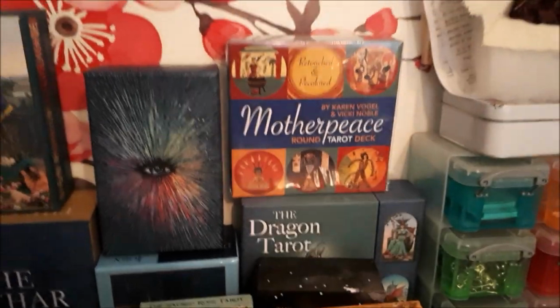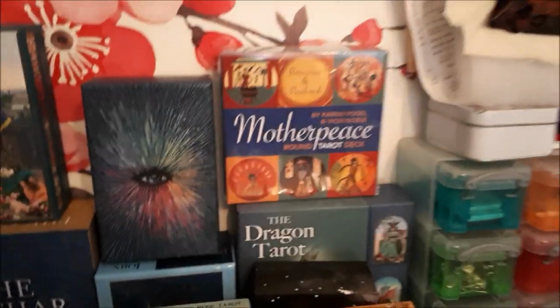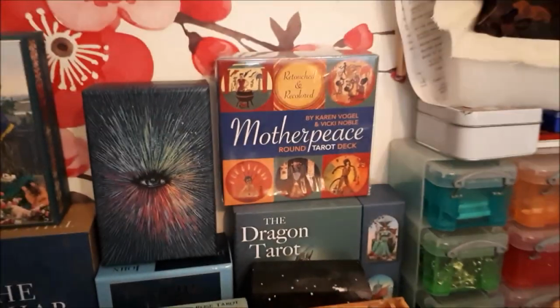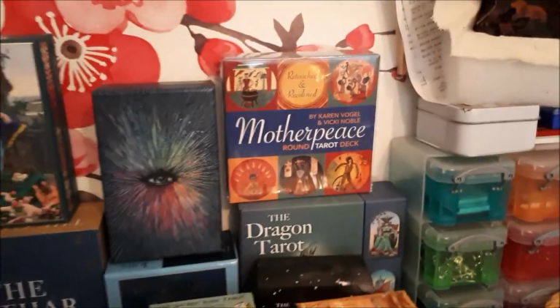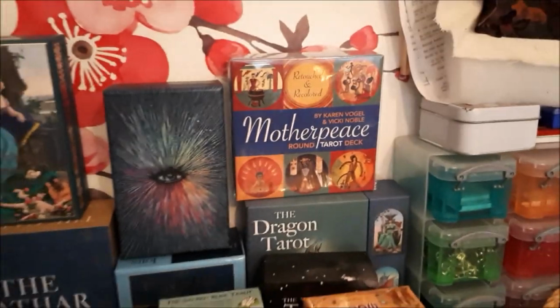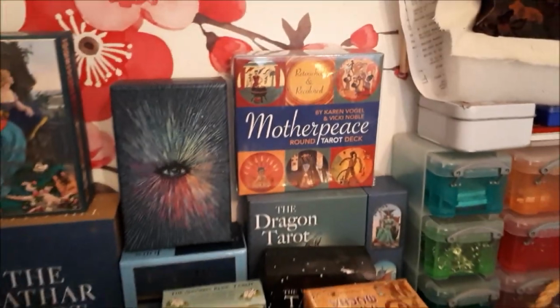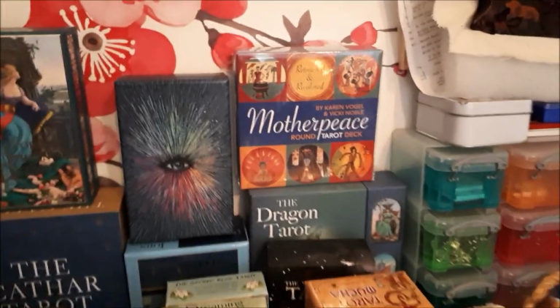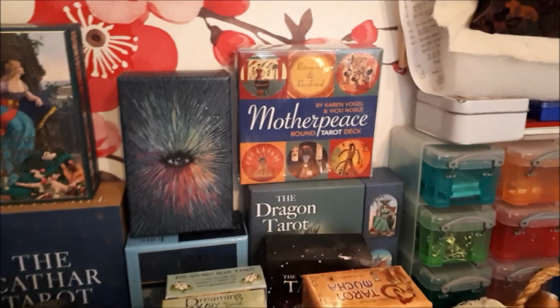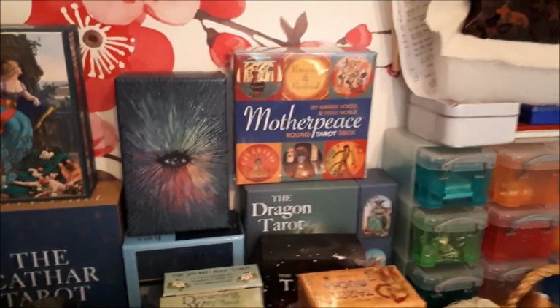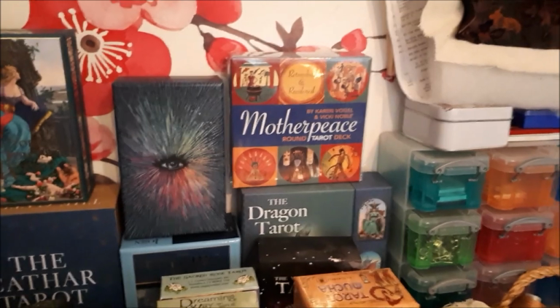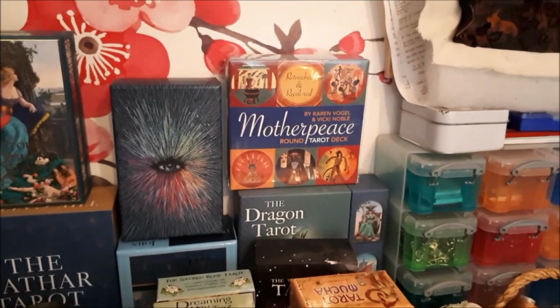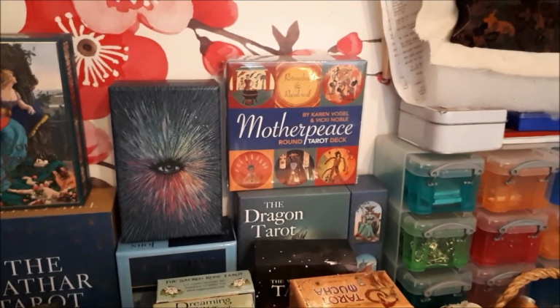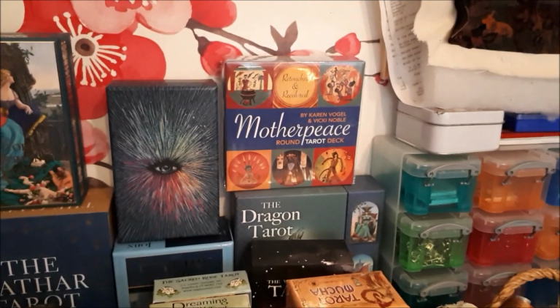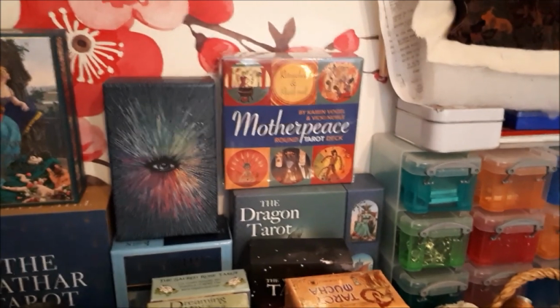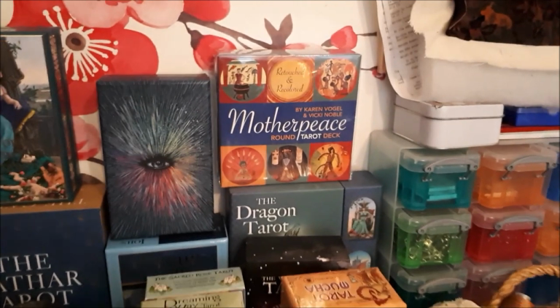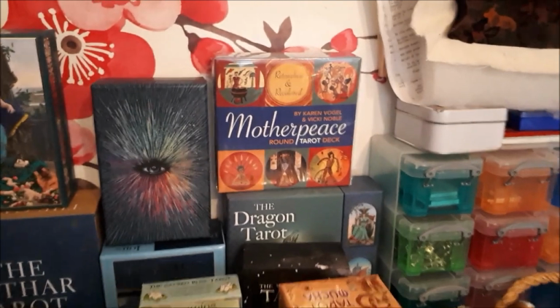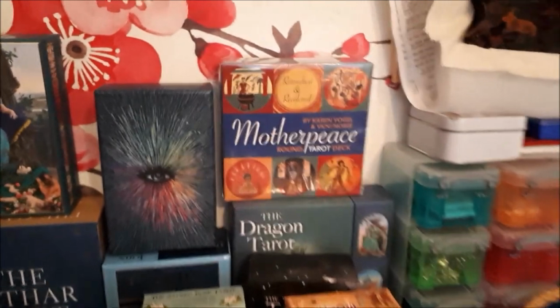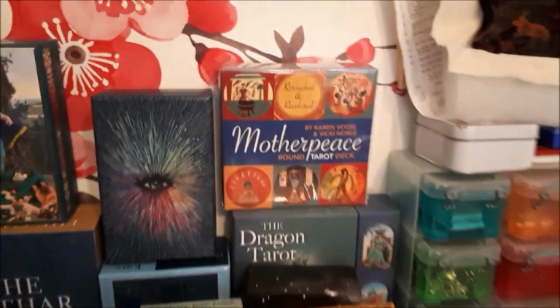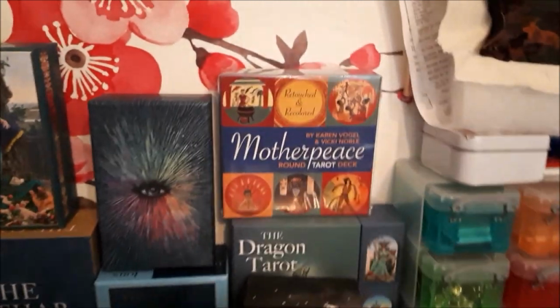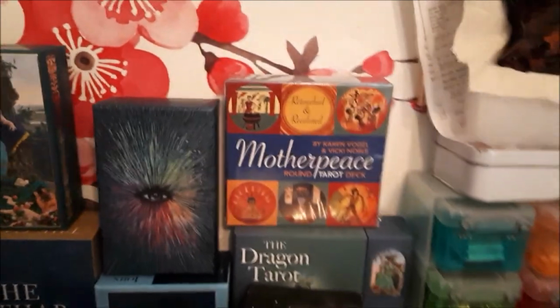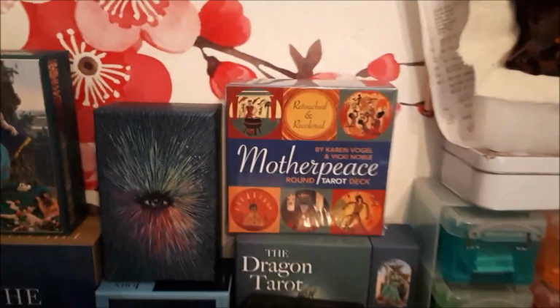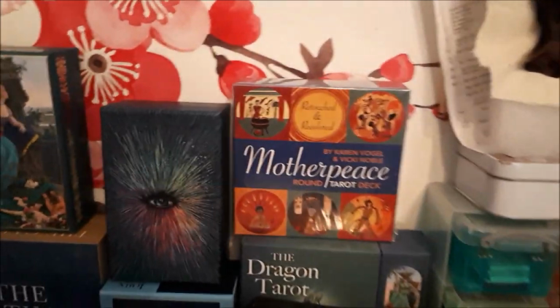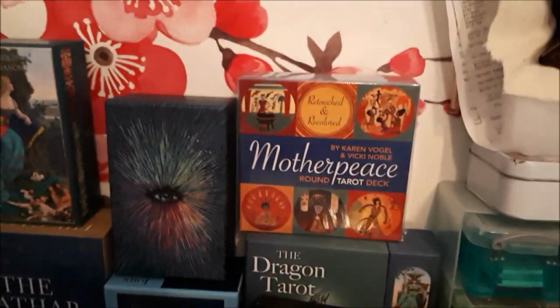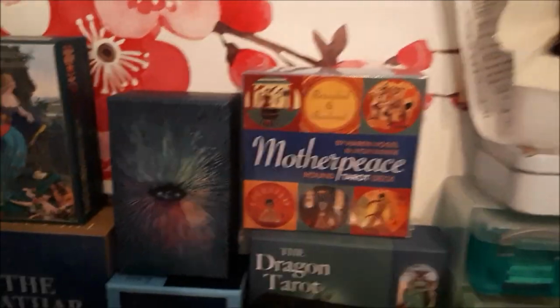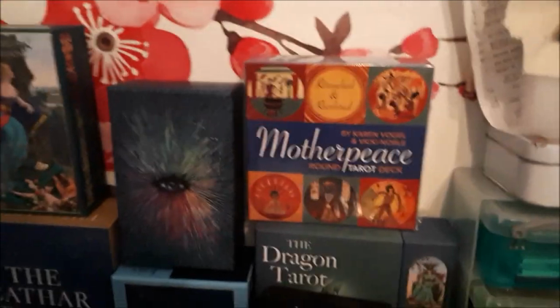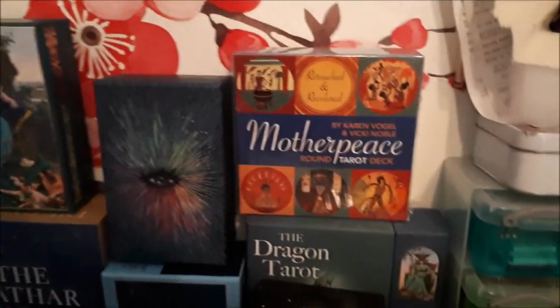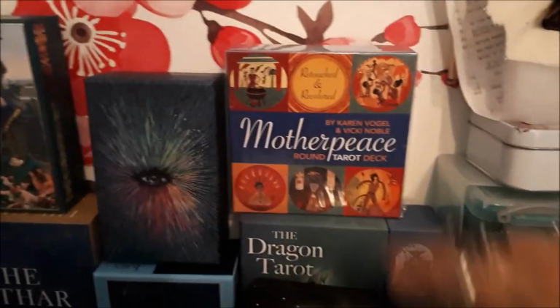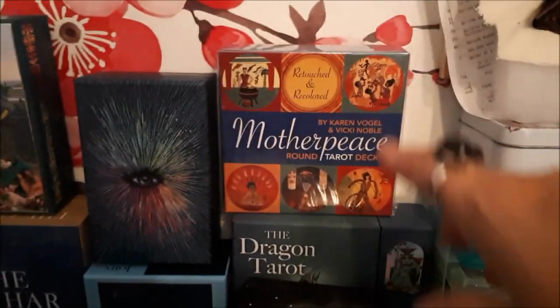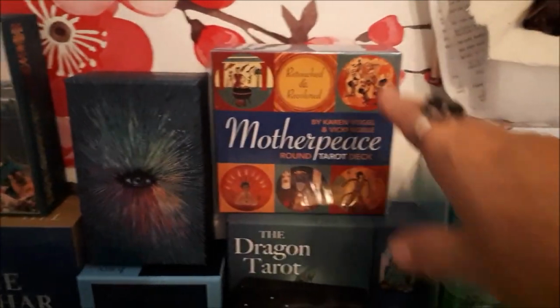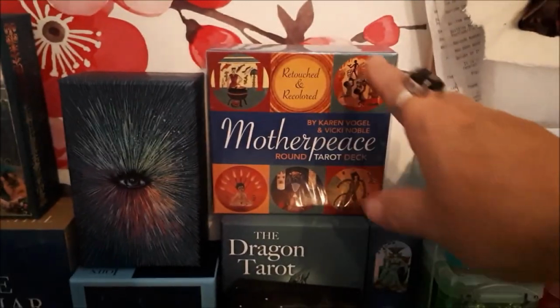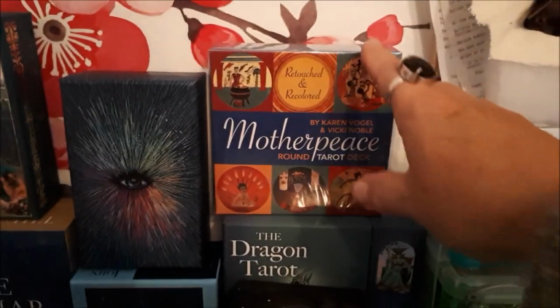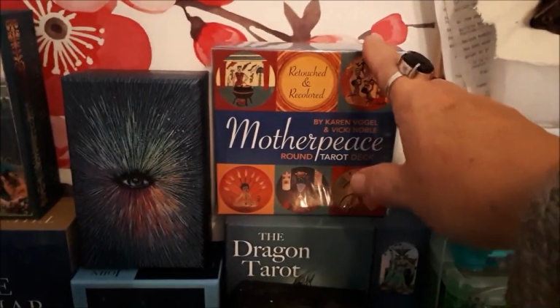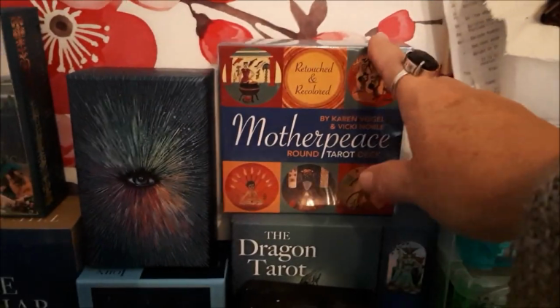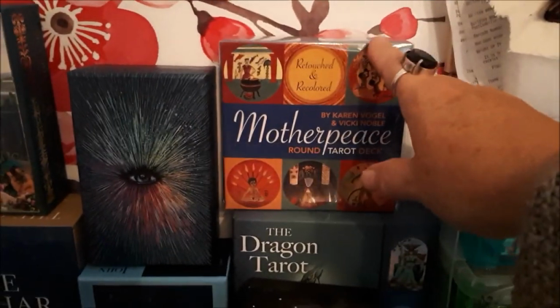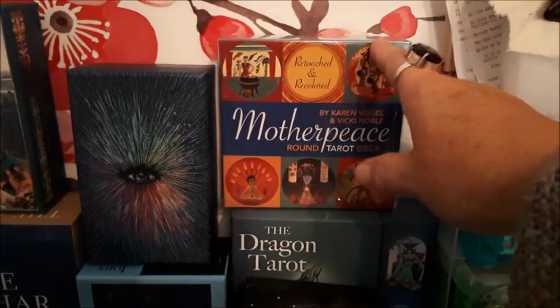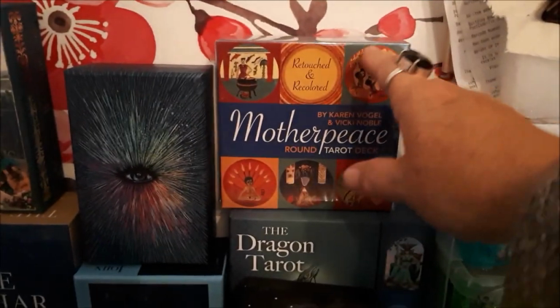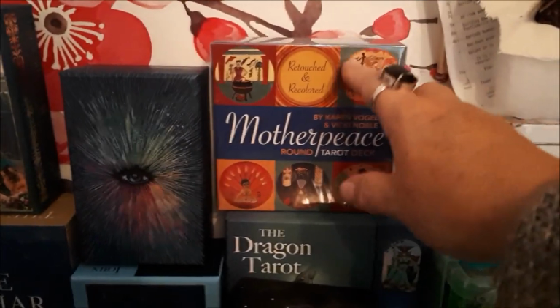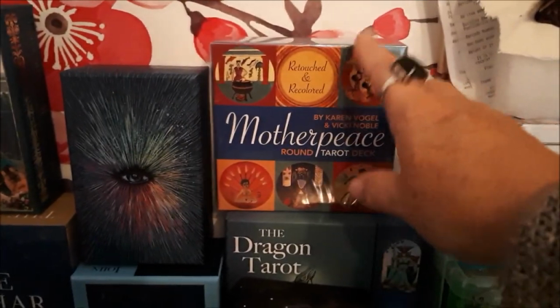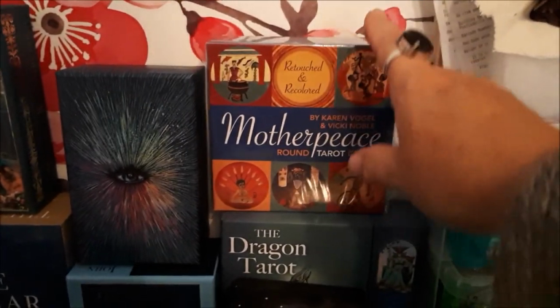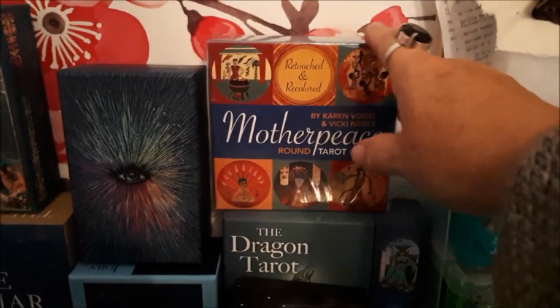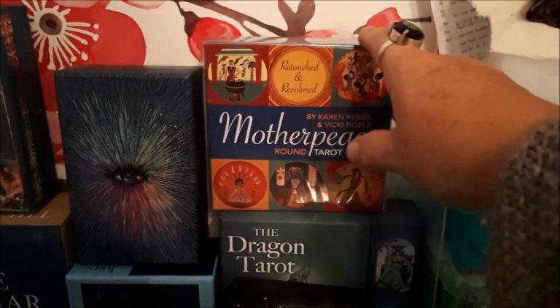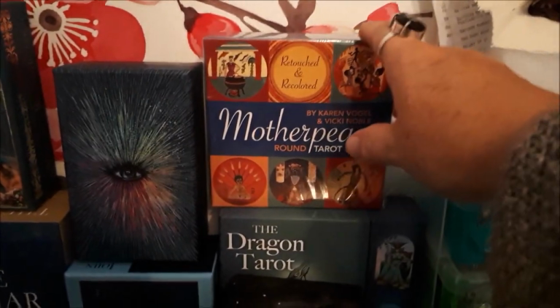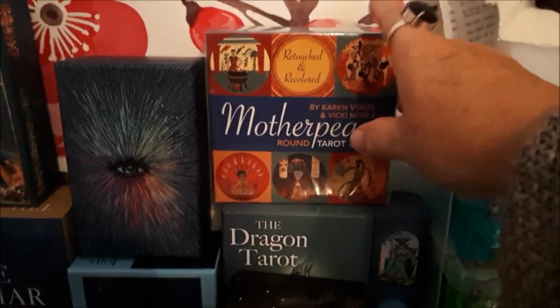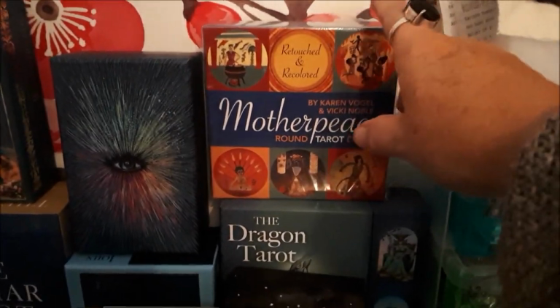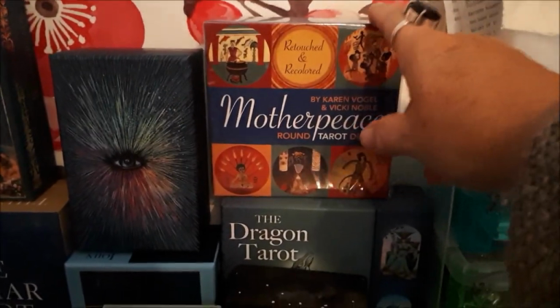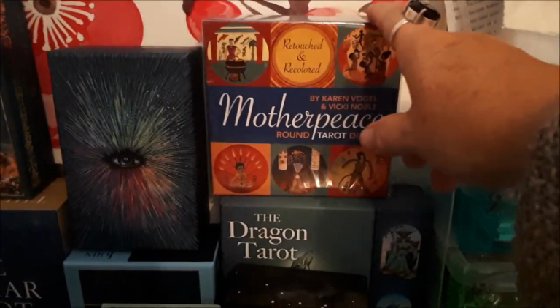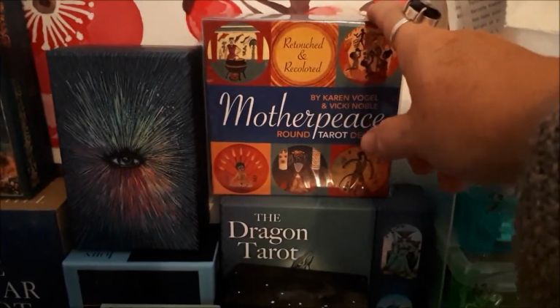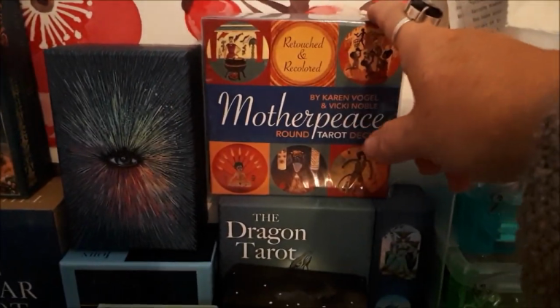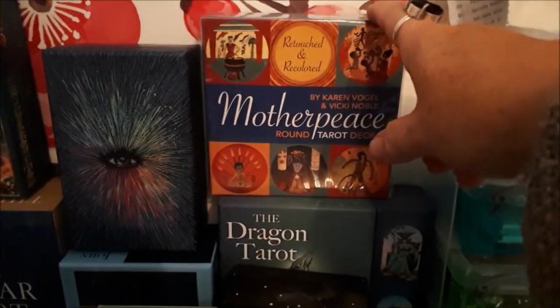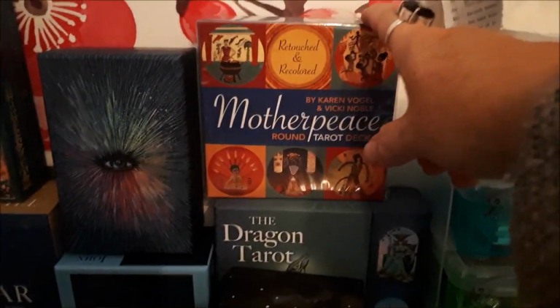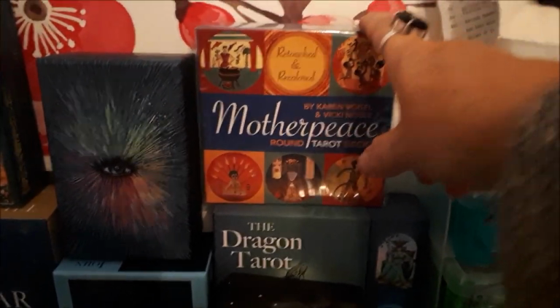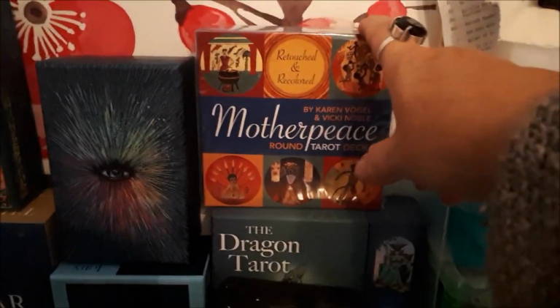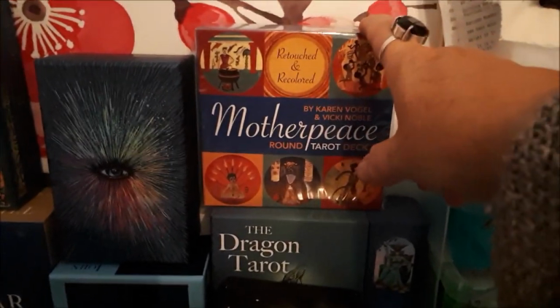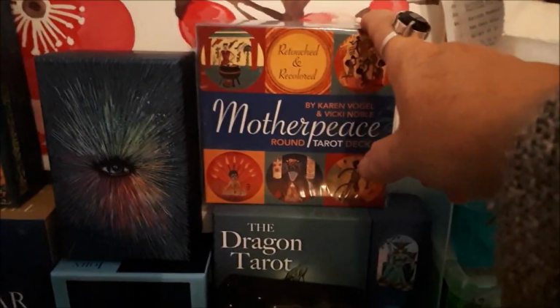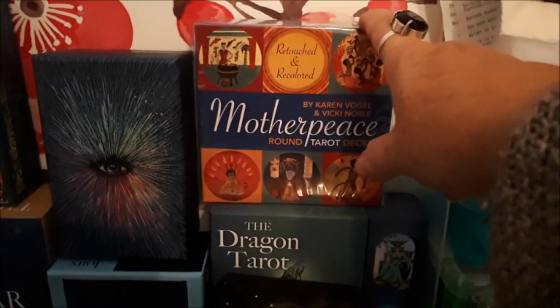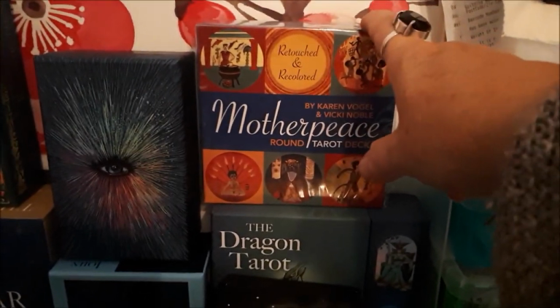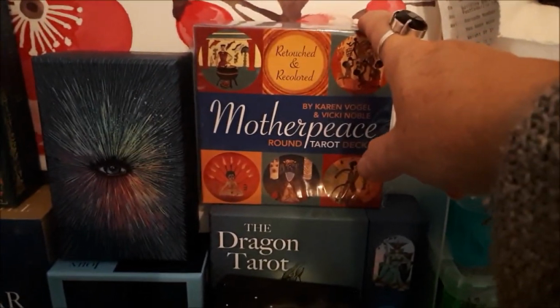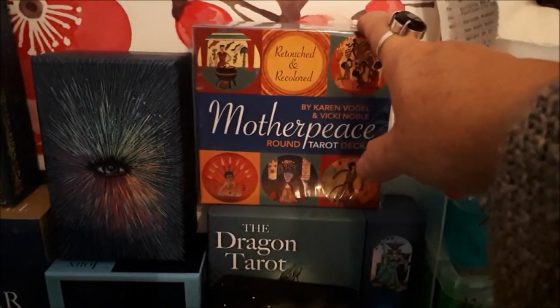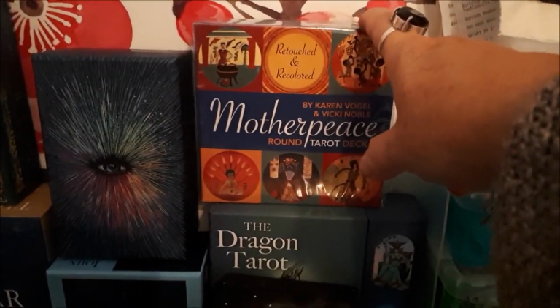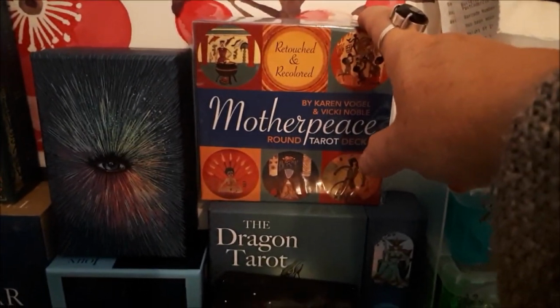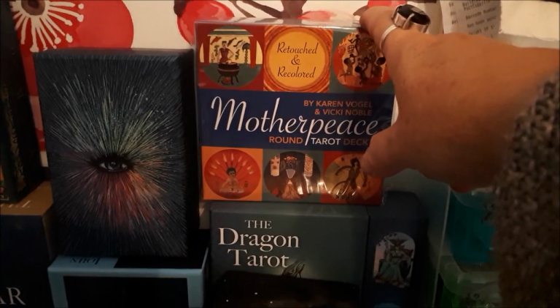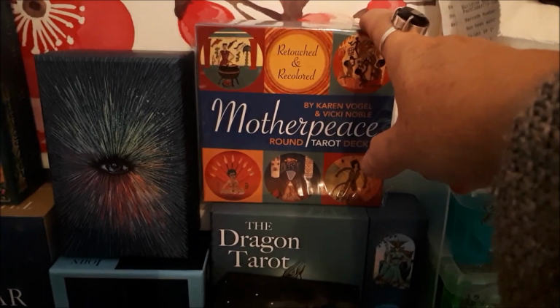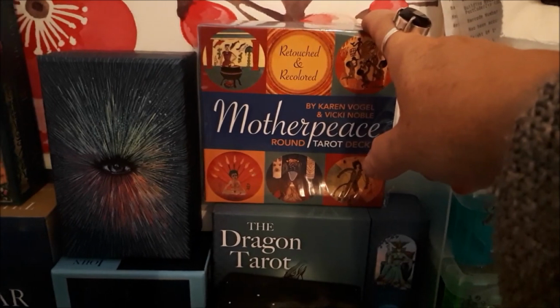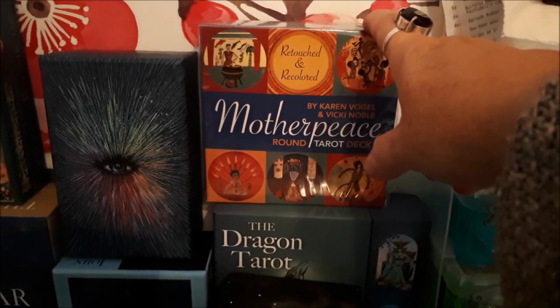The Motherpeace — Veronica Jude did it — and it's my only circle deck at the moment. There is another one I want to get: A Song for the Journey Home, which you can get in Australia, so that's one for the list.